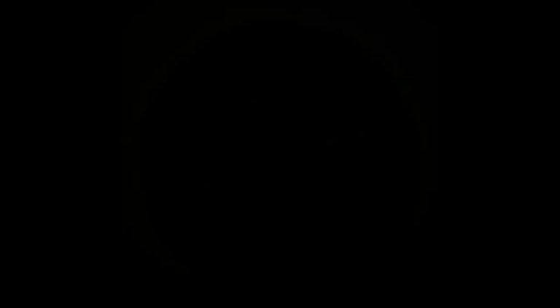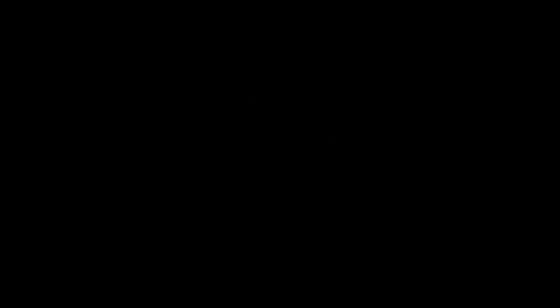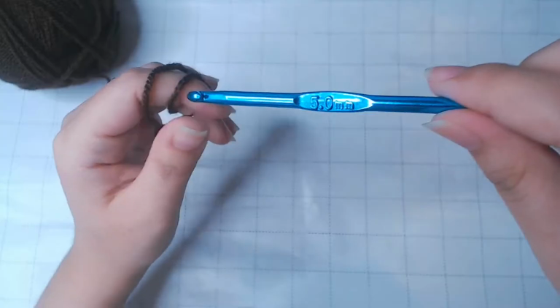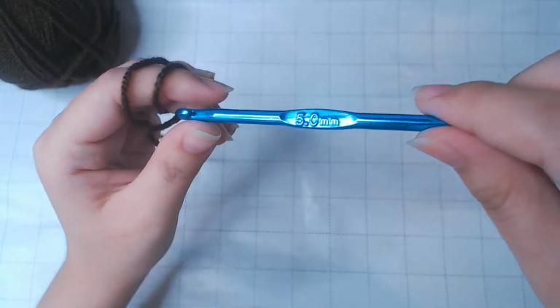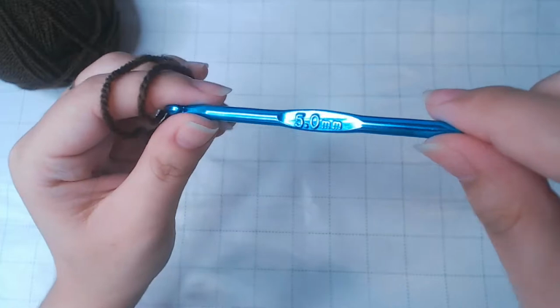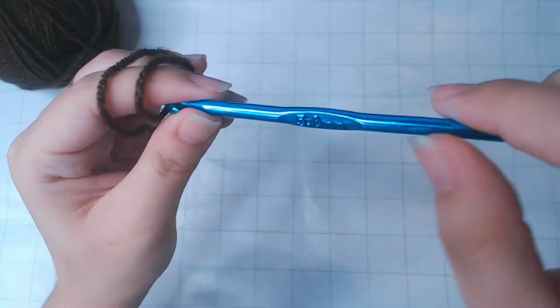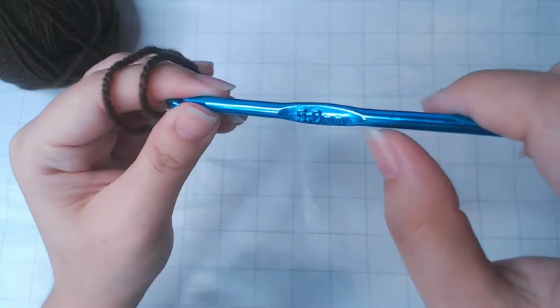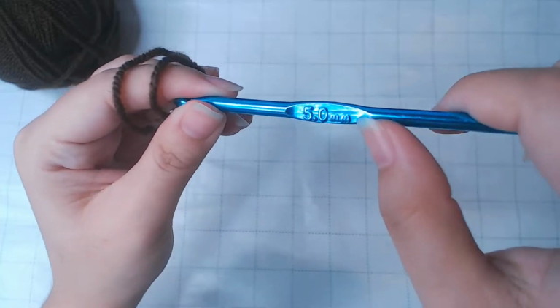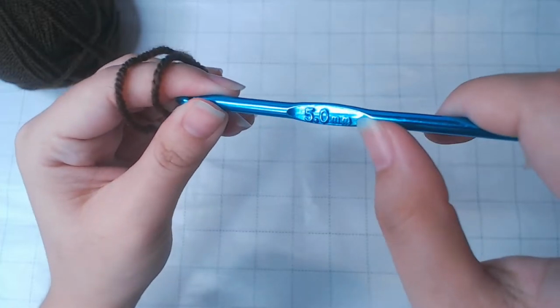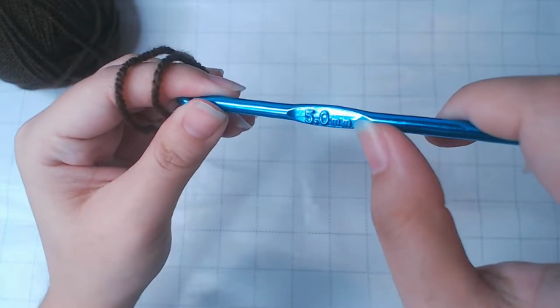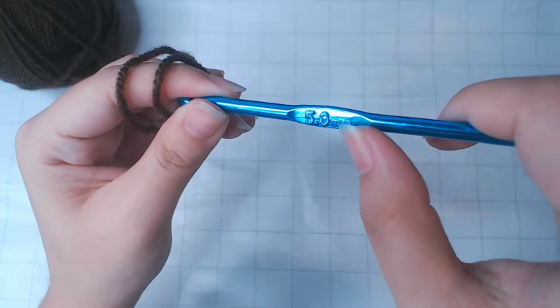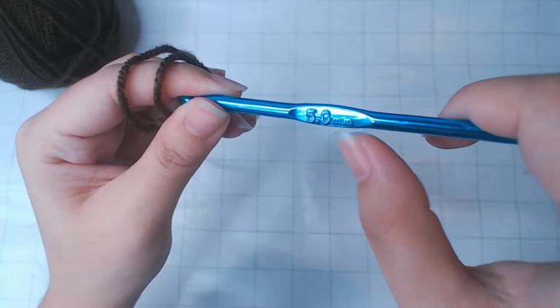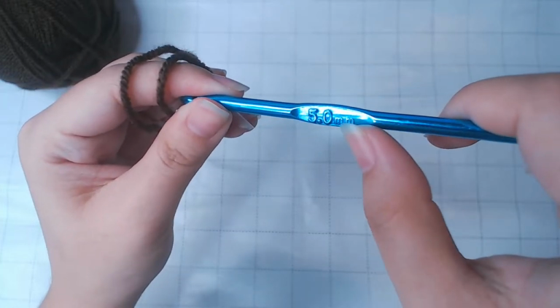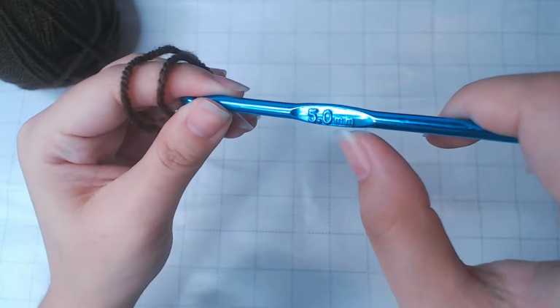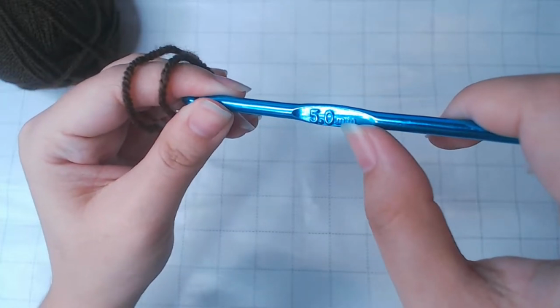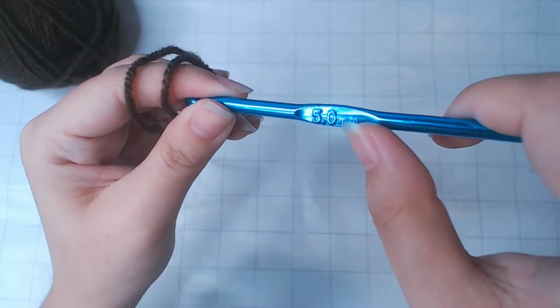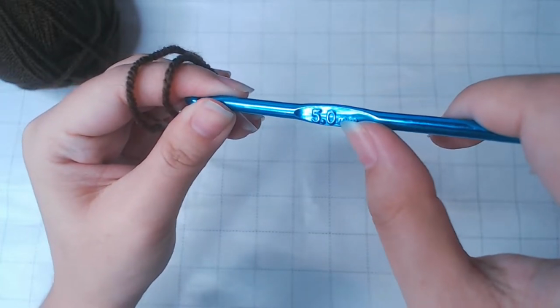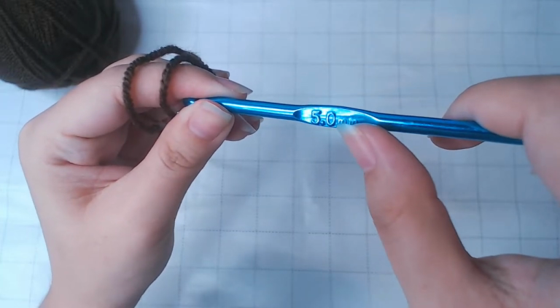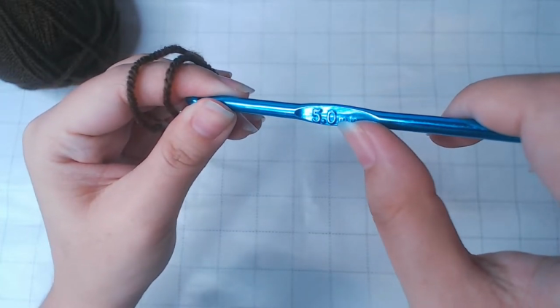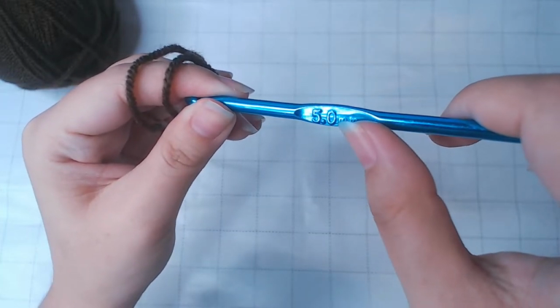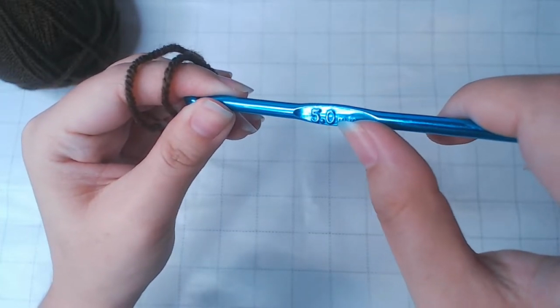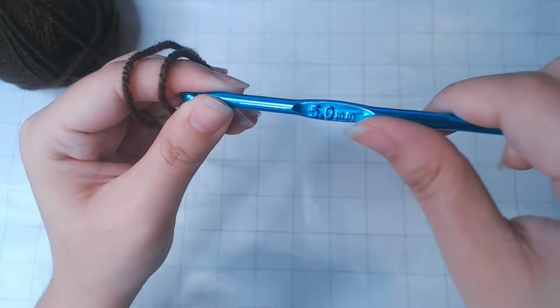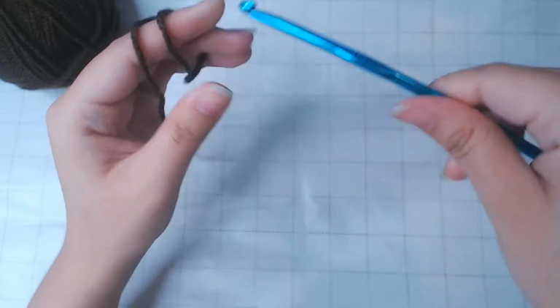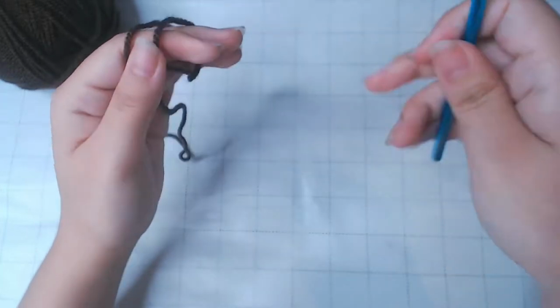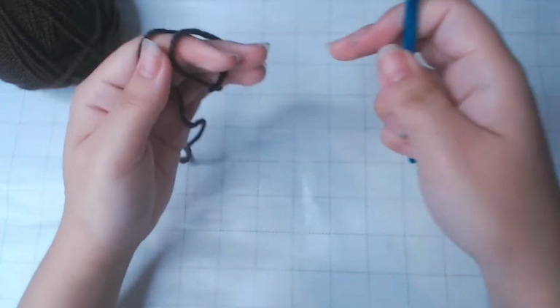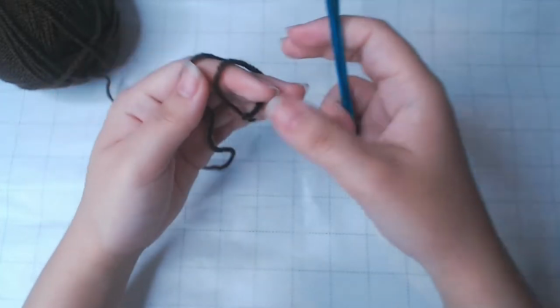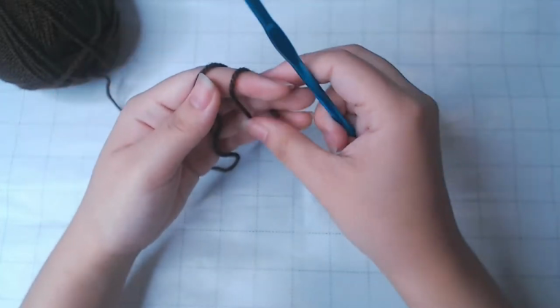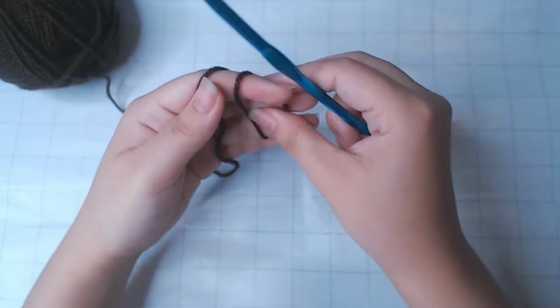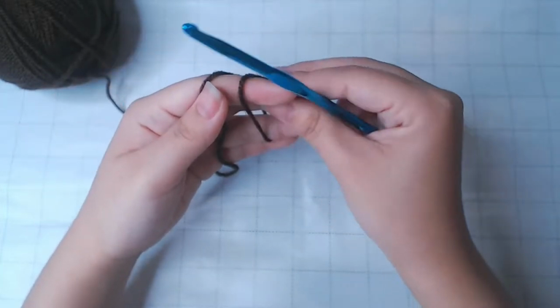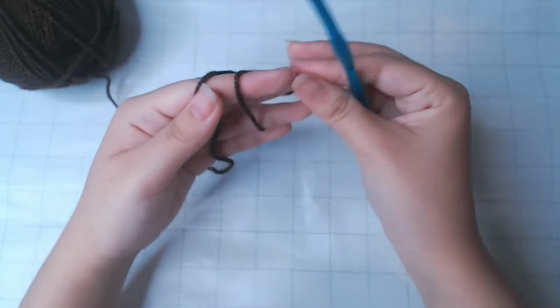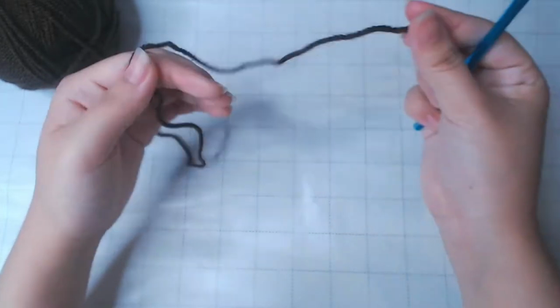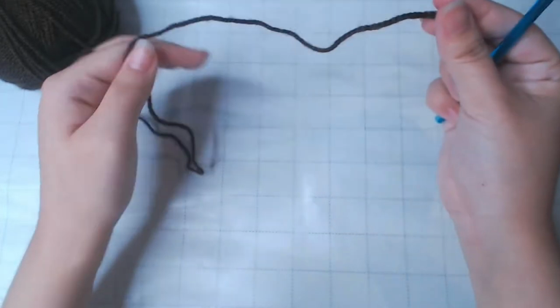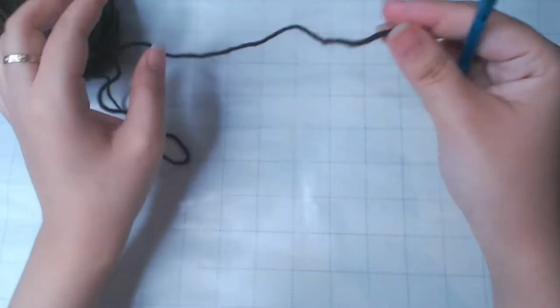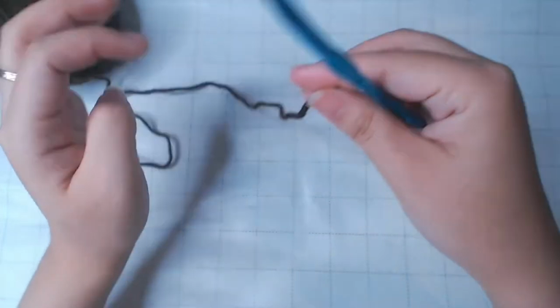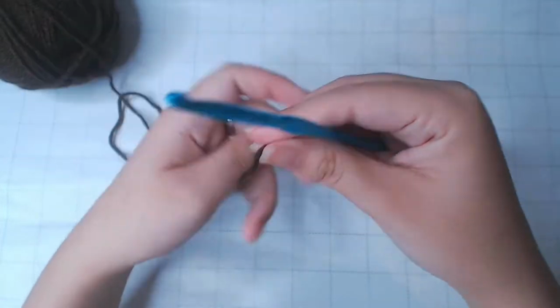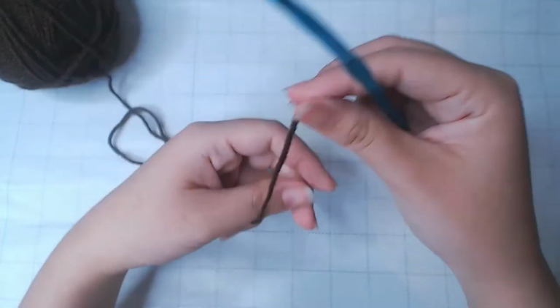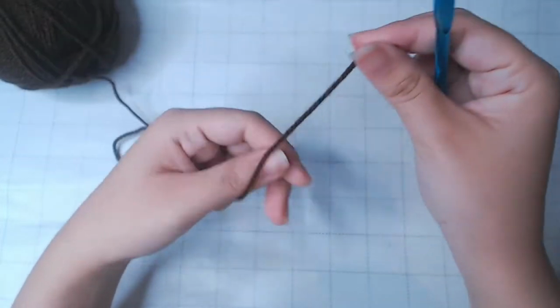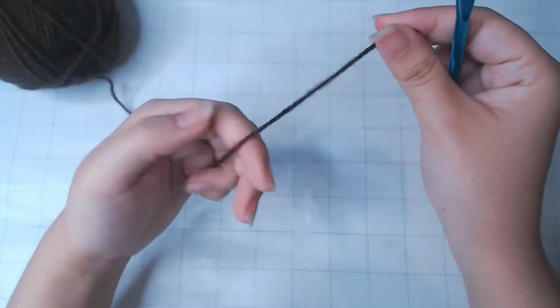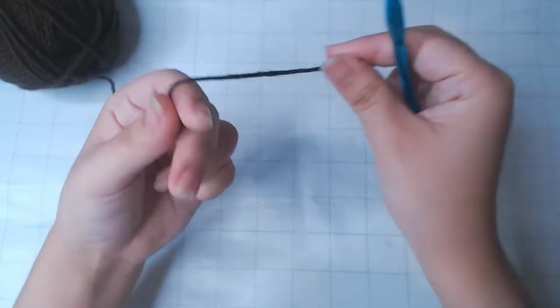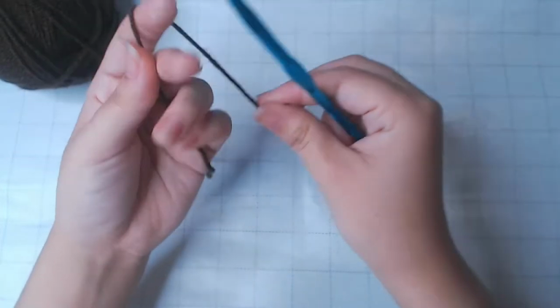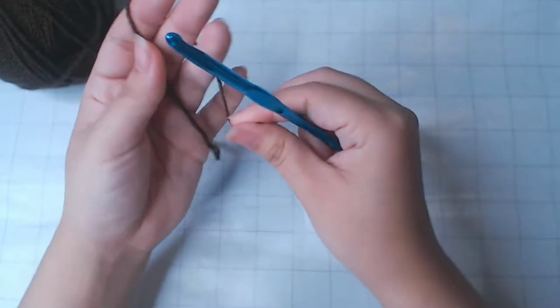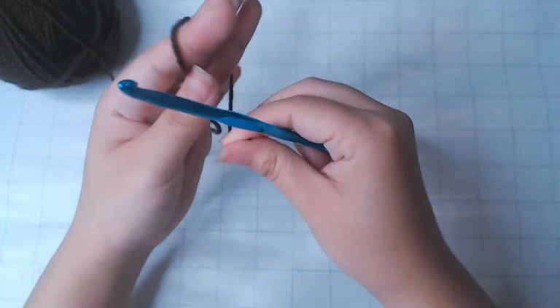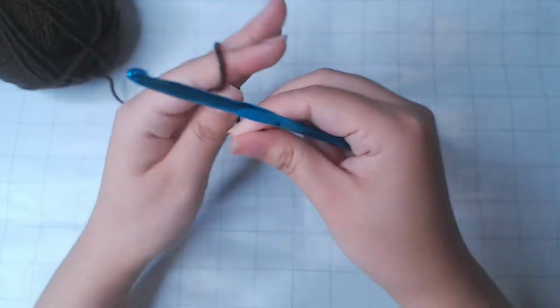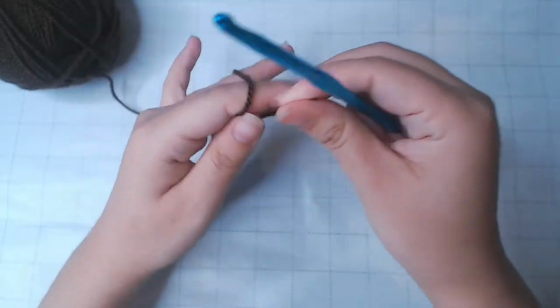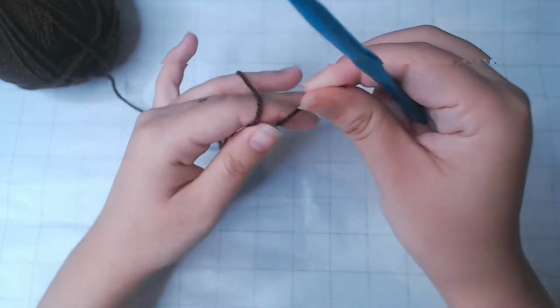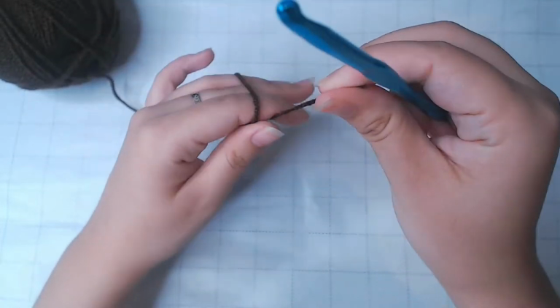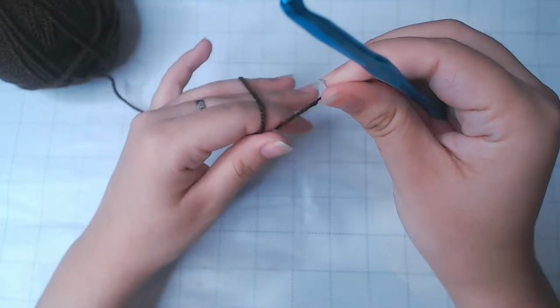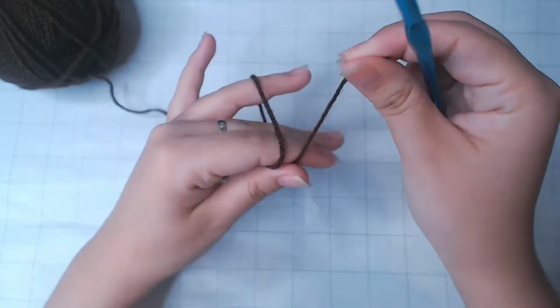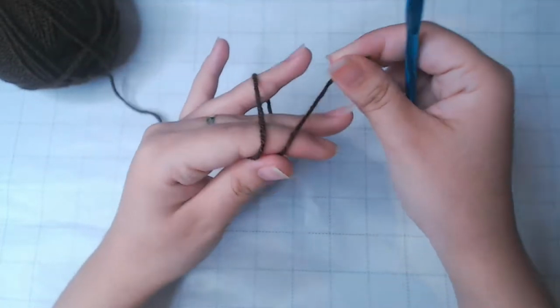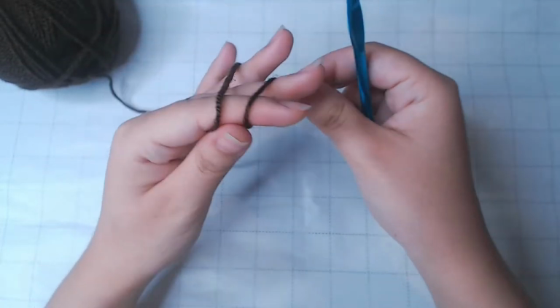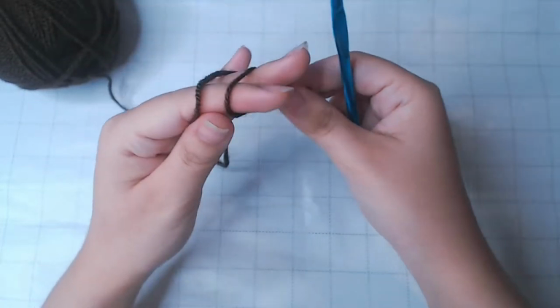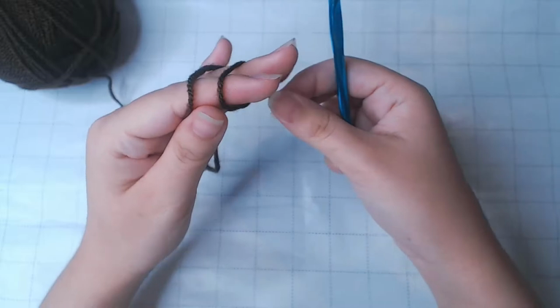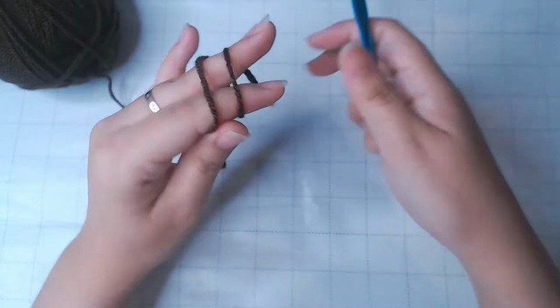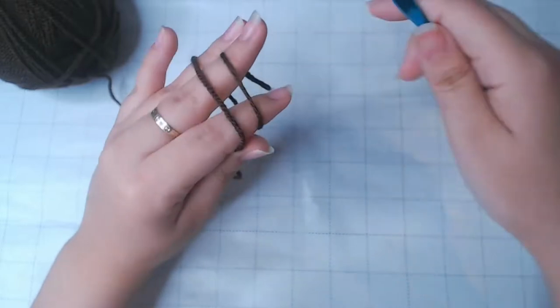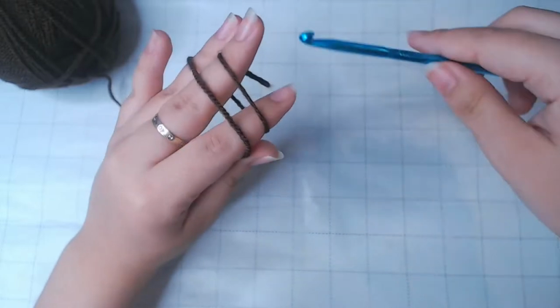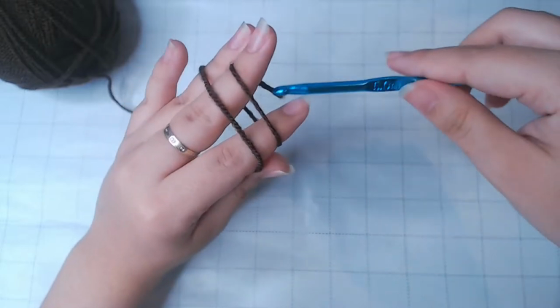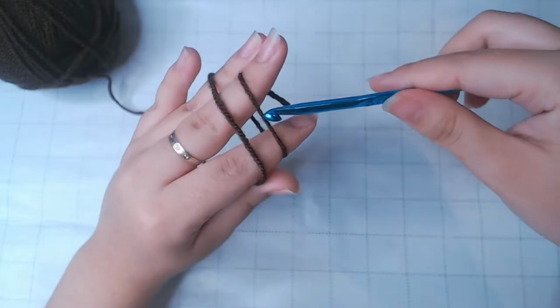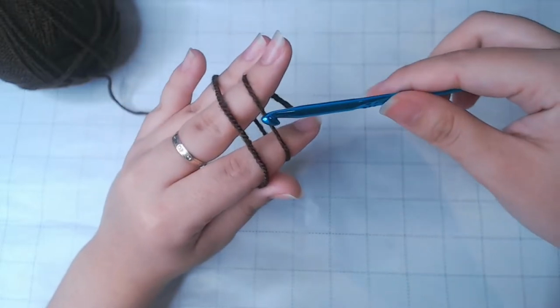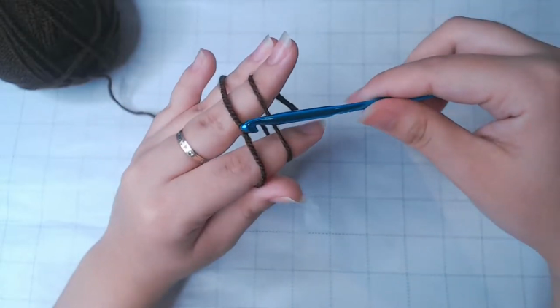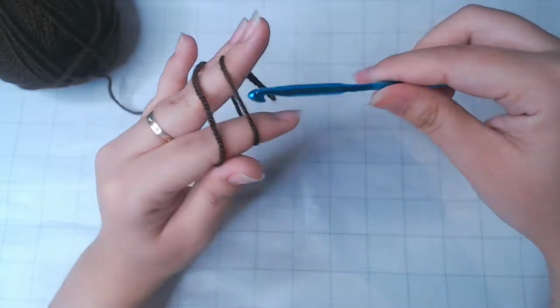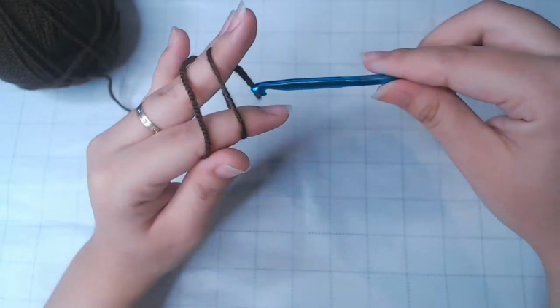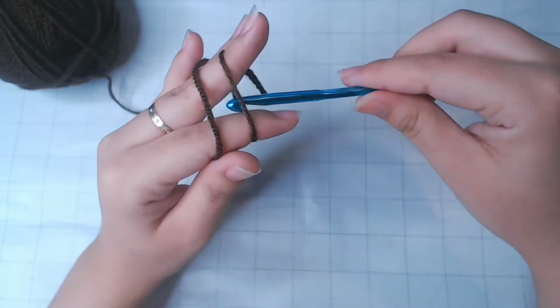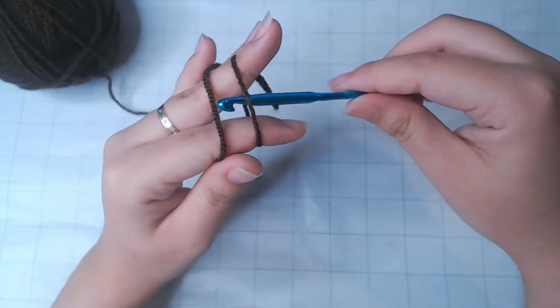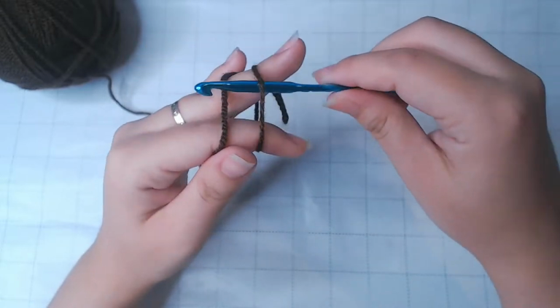I'm using the 5mm hook. First, we're going to start with a magic loop.